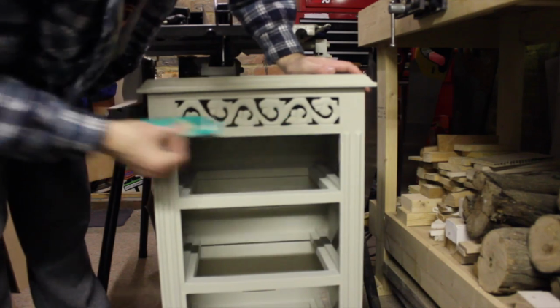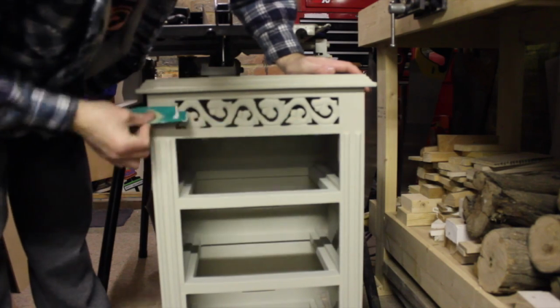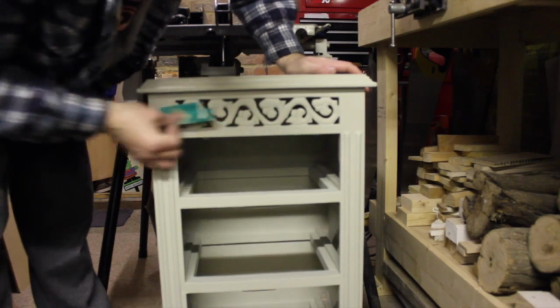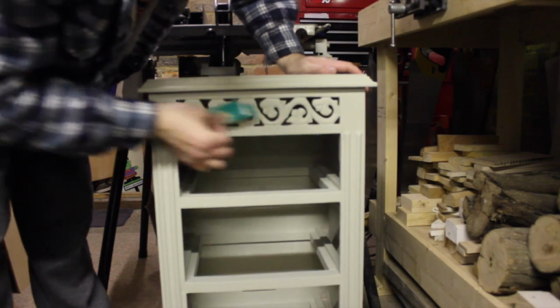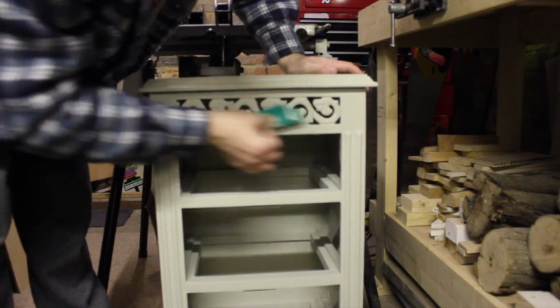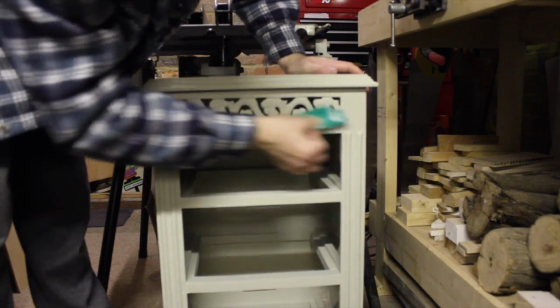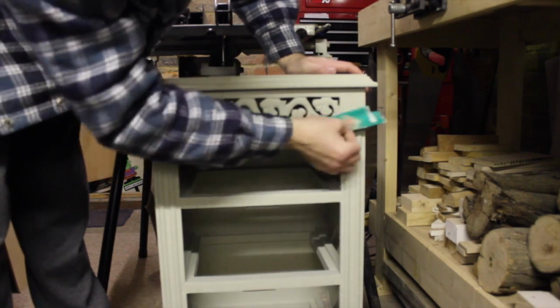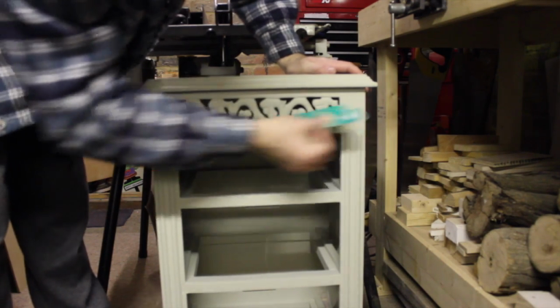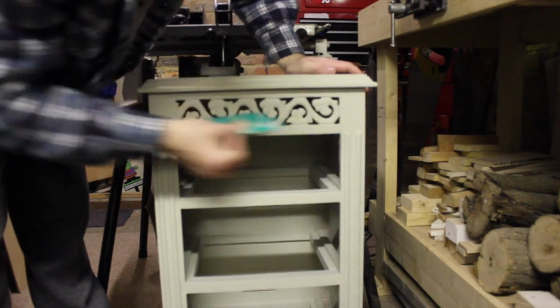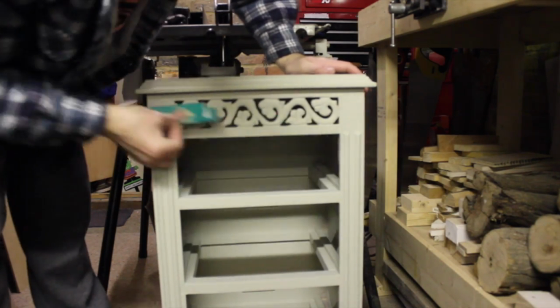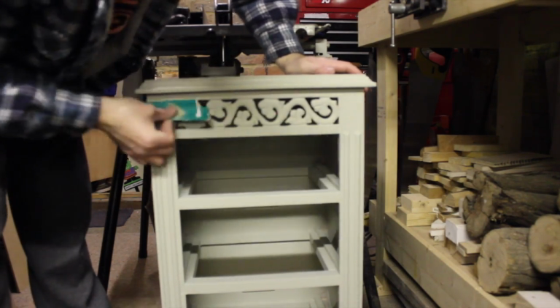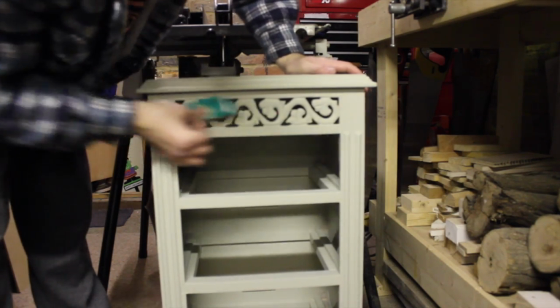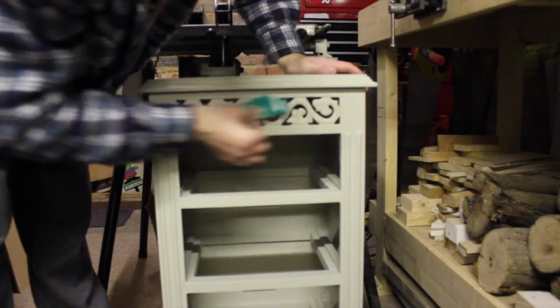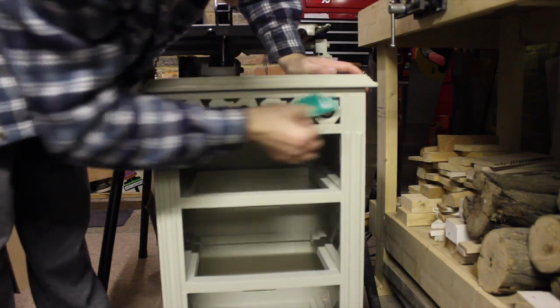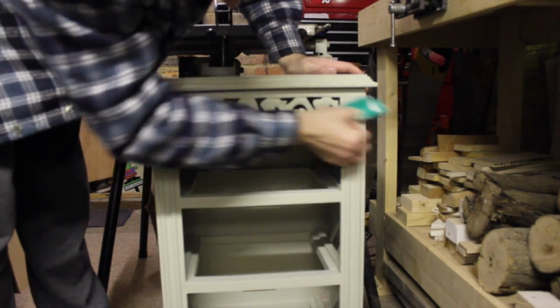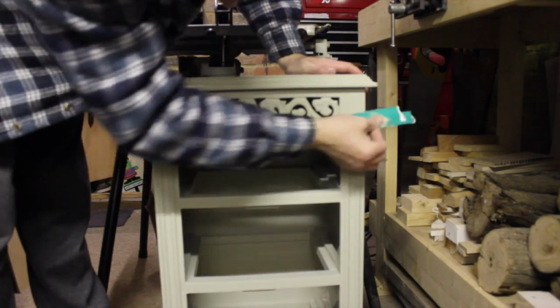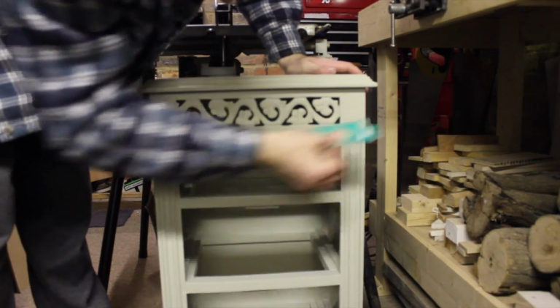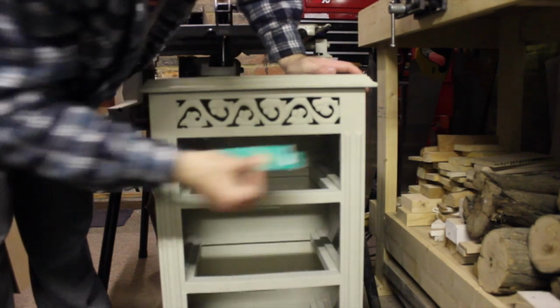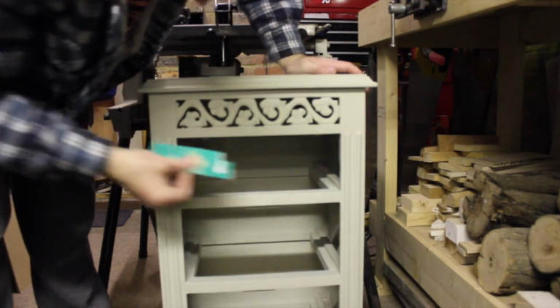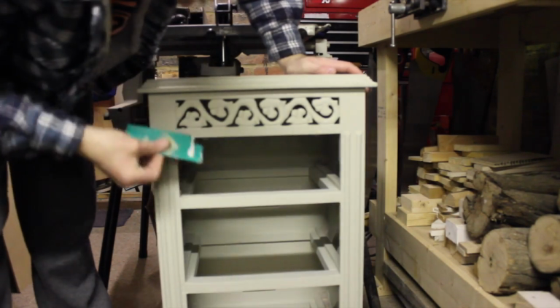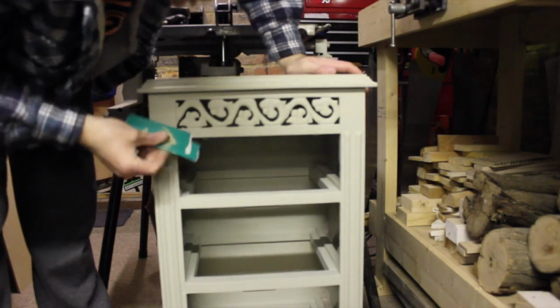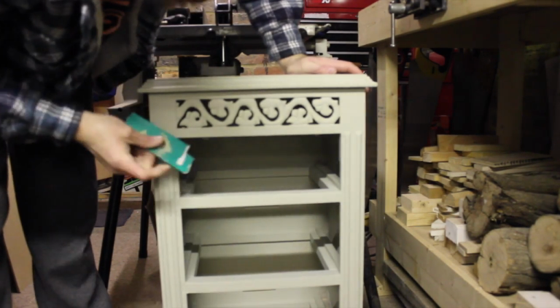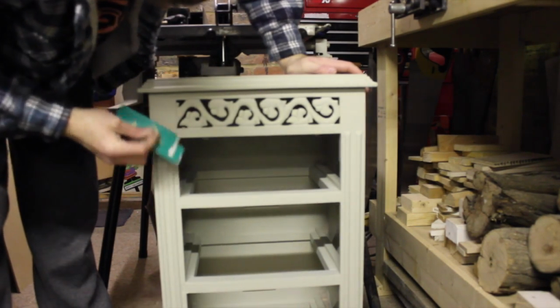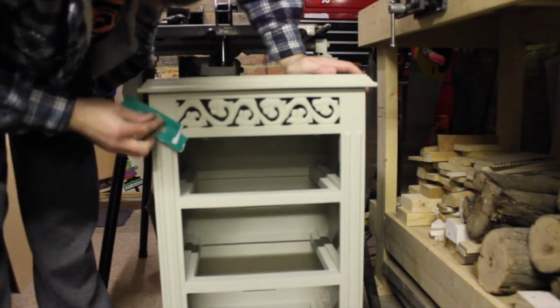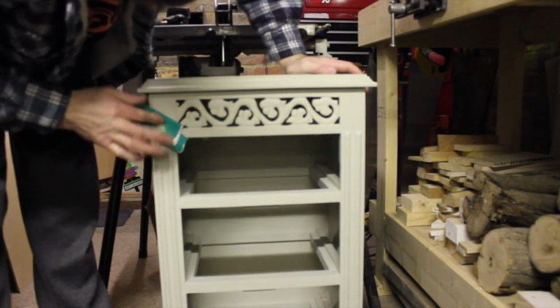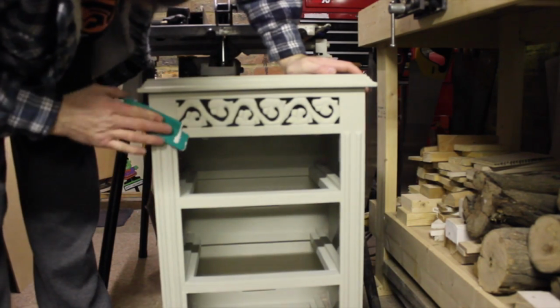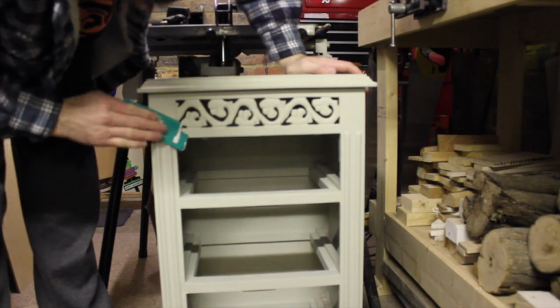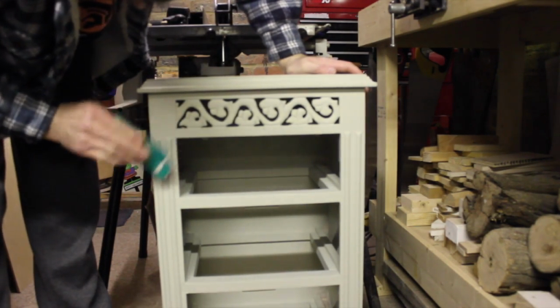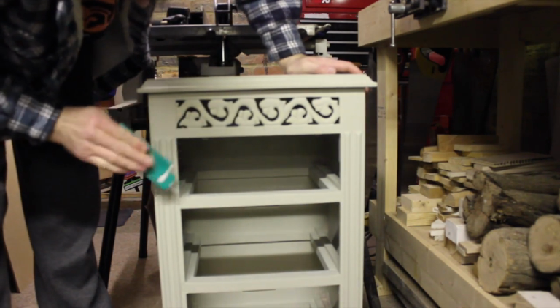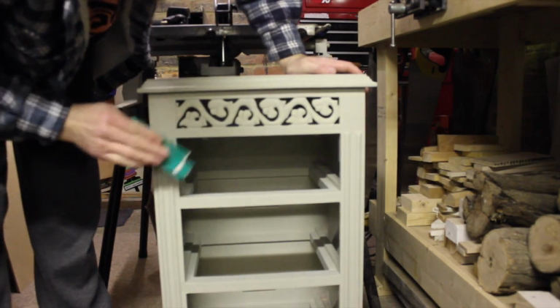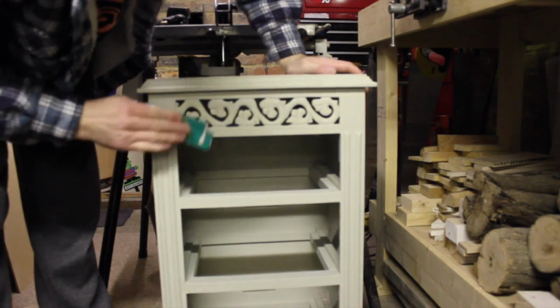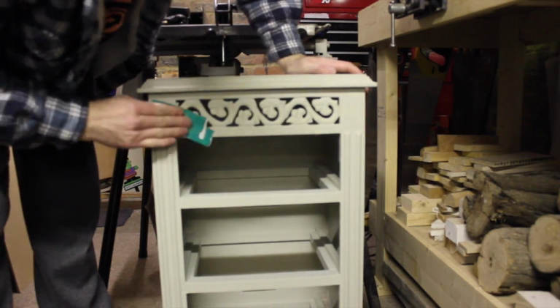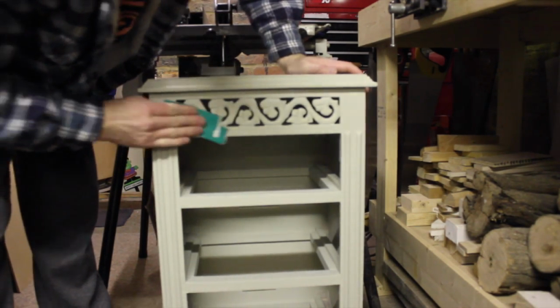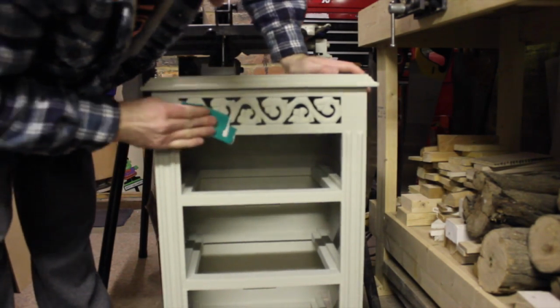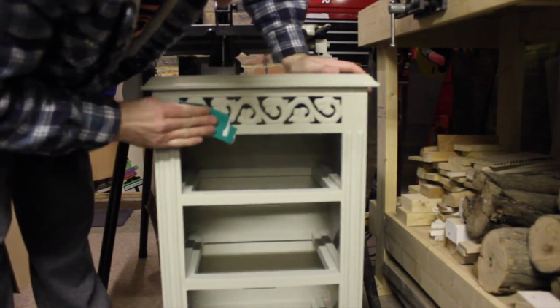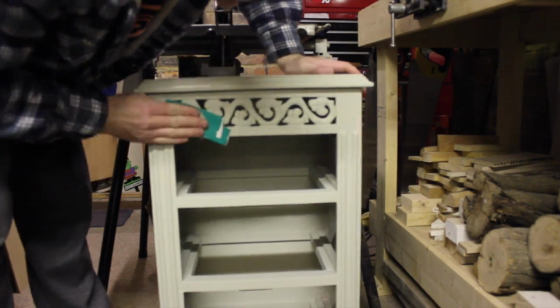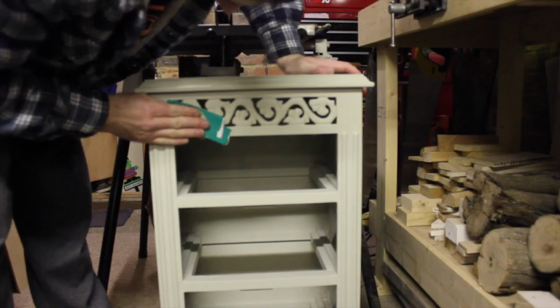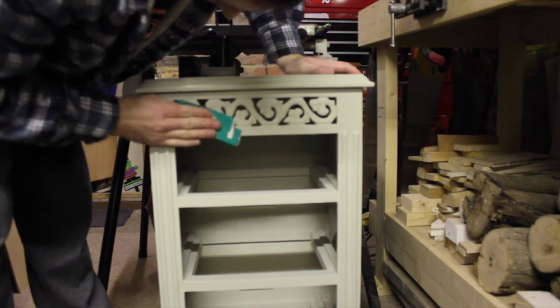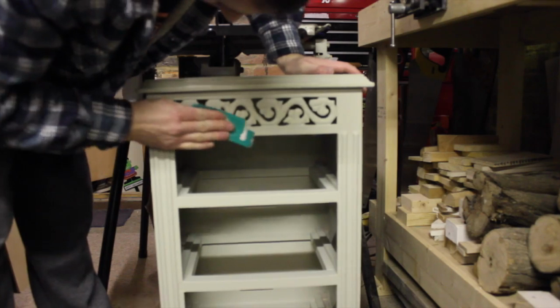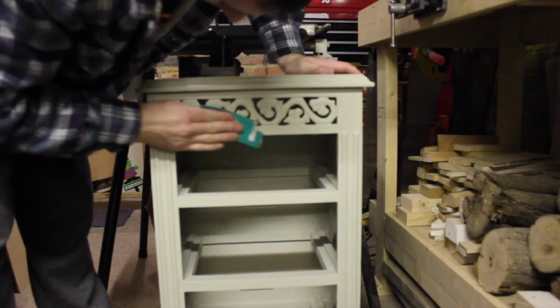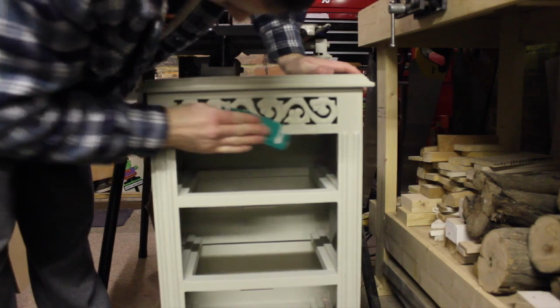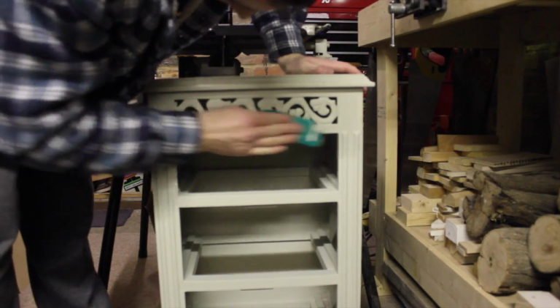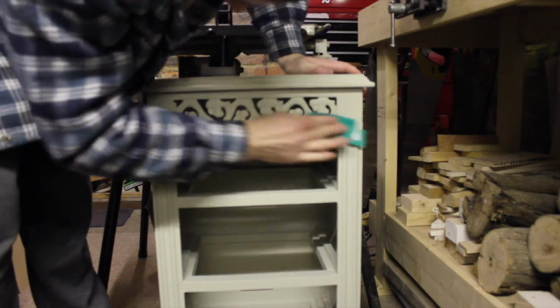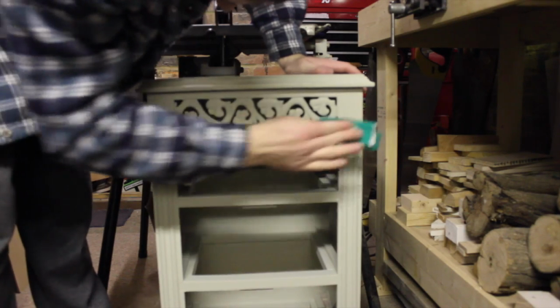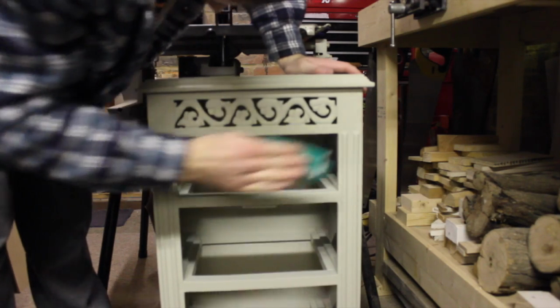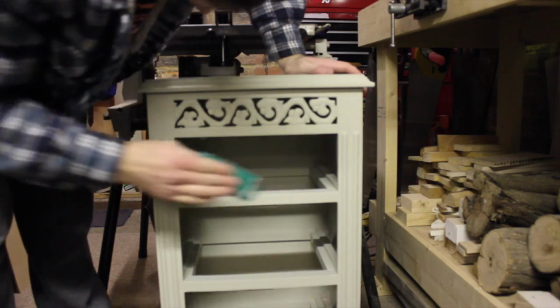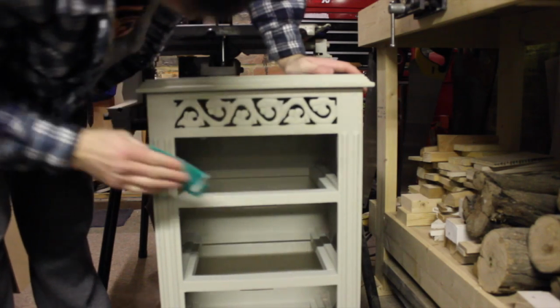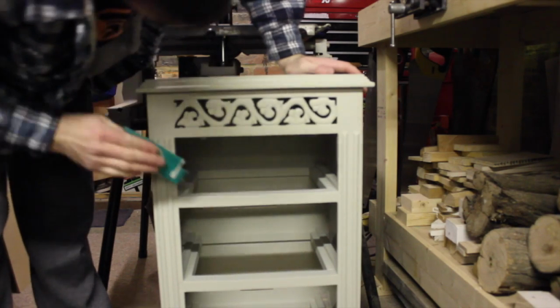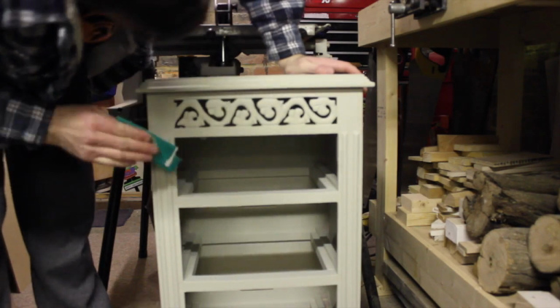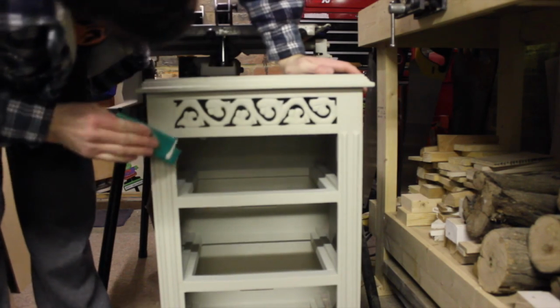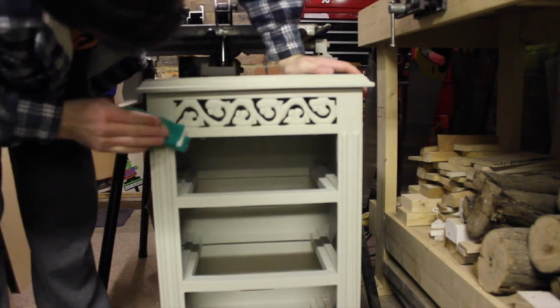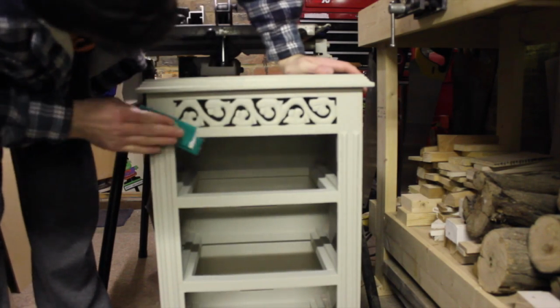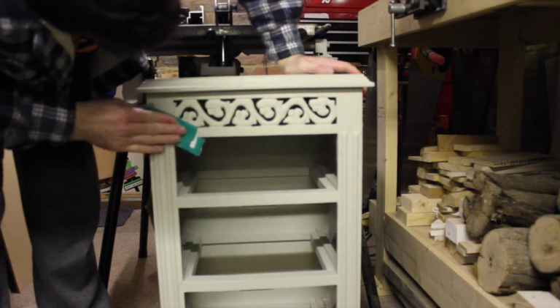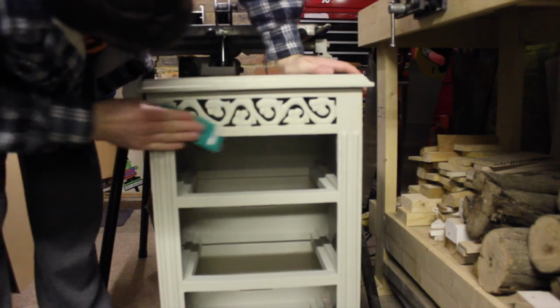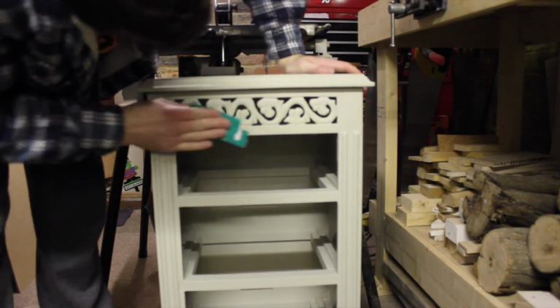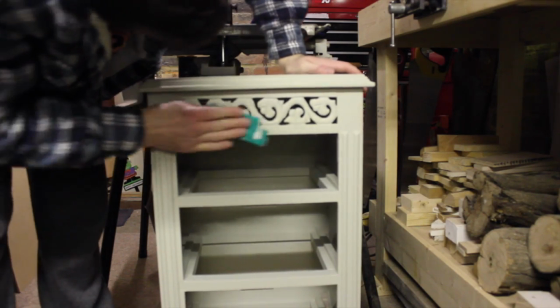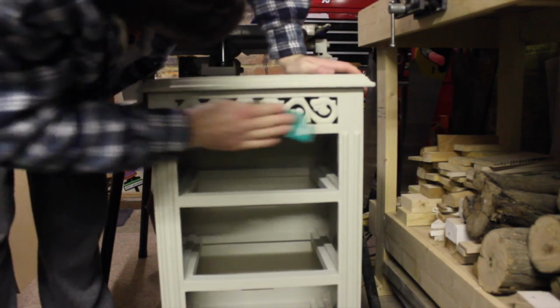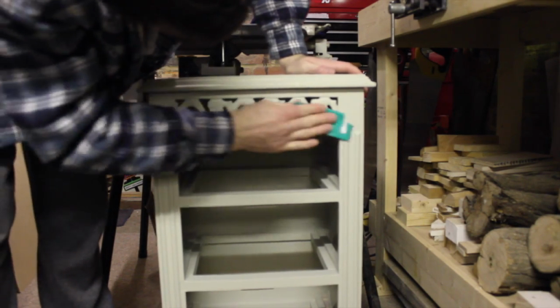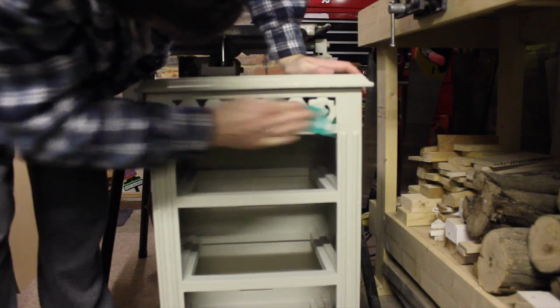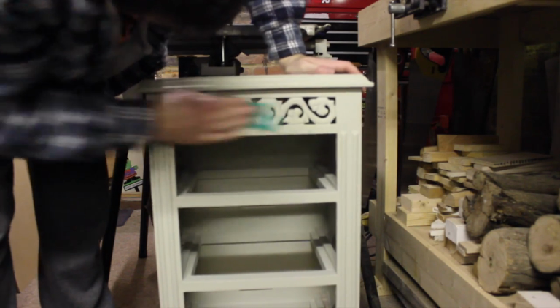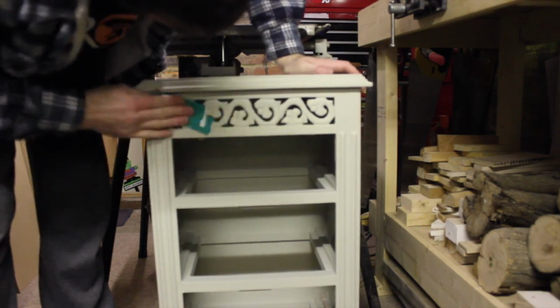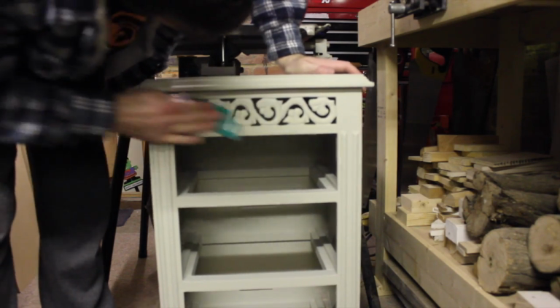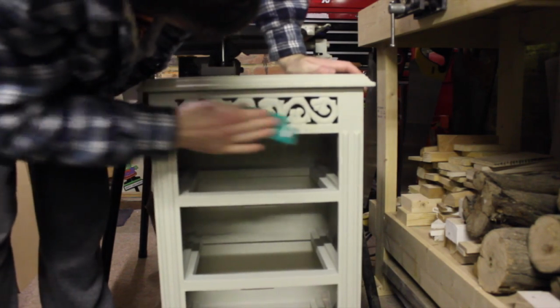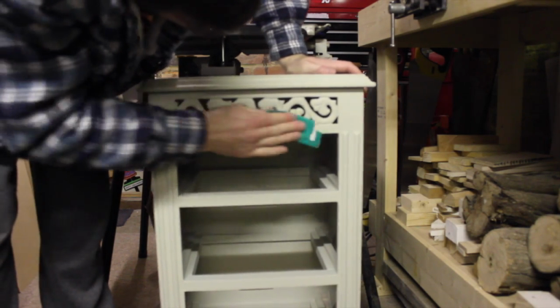Once the painting is complete, I go back over with 120 grit sandpaper and just rub off any areas where there'd be normal wear and tear over the years.